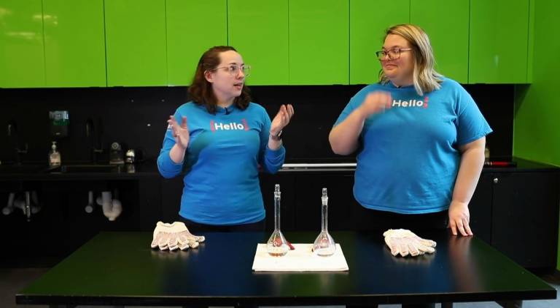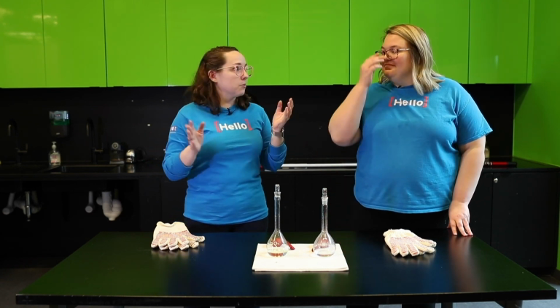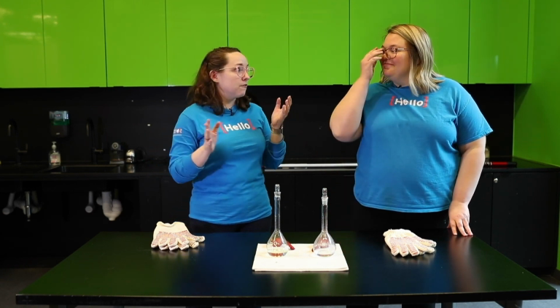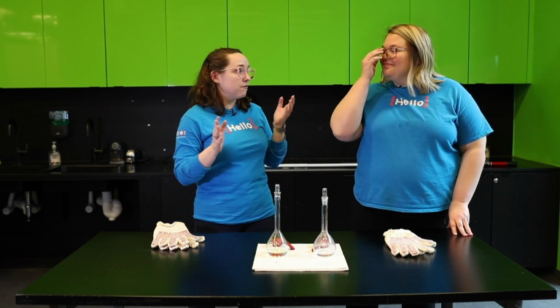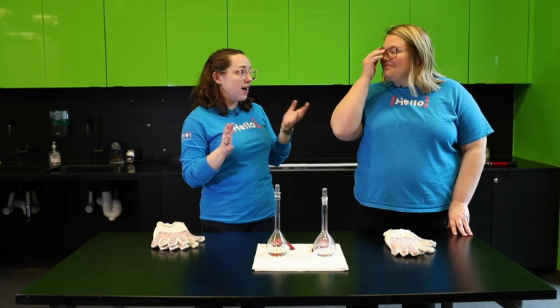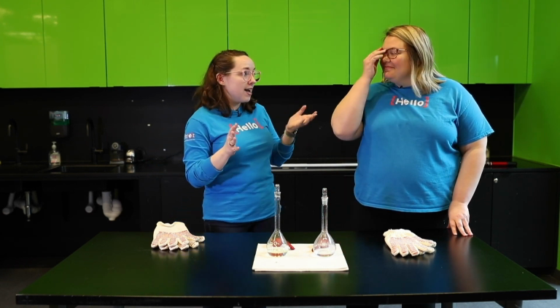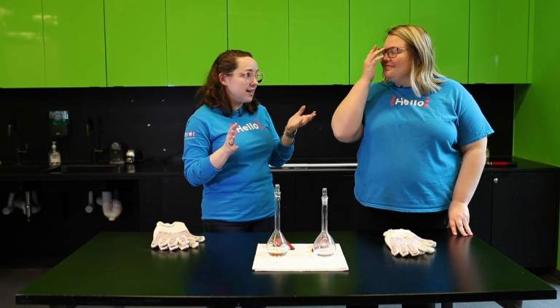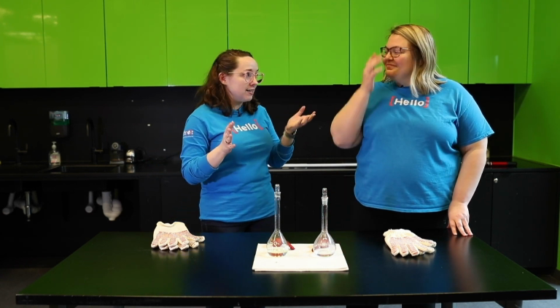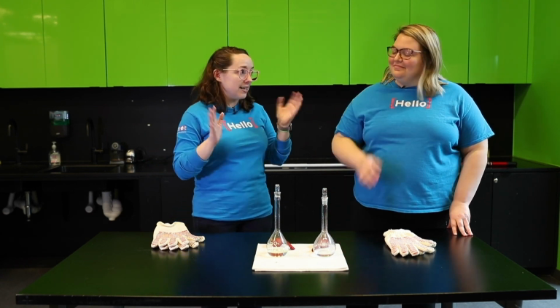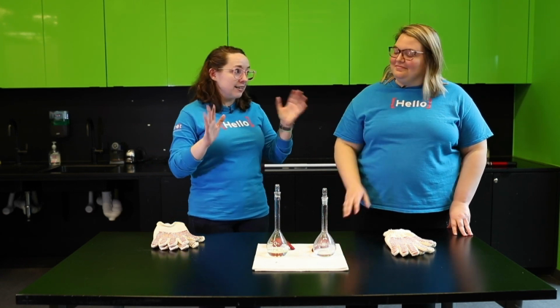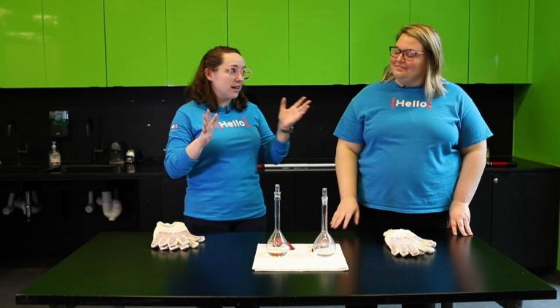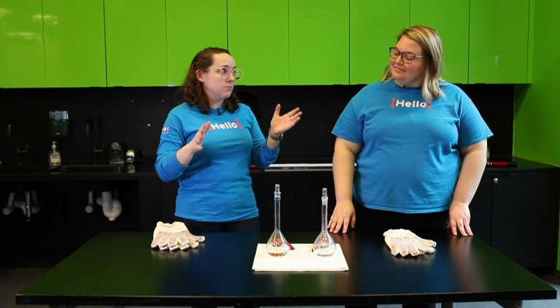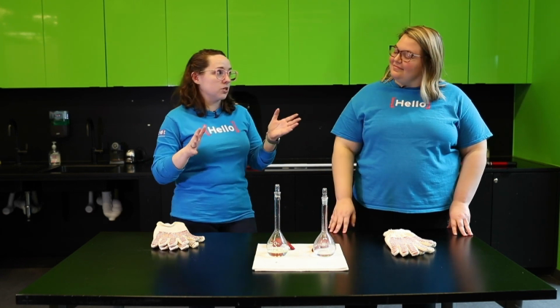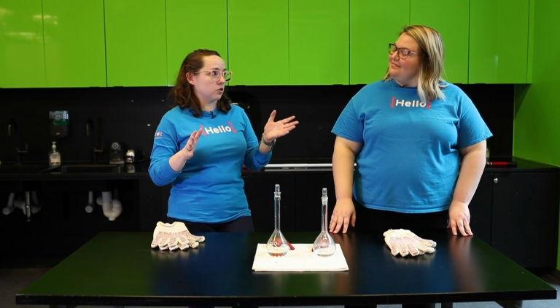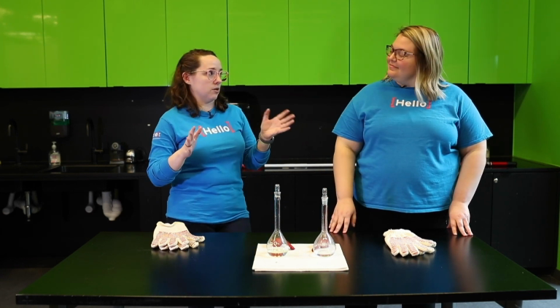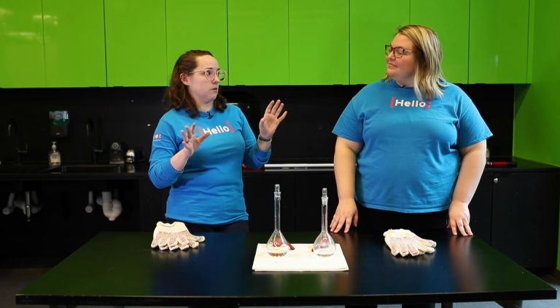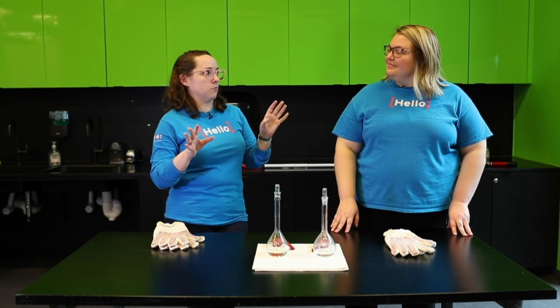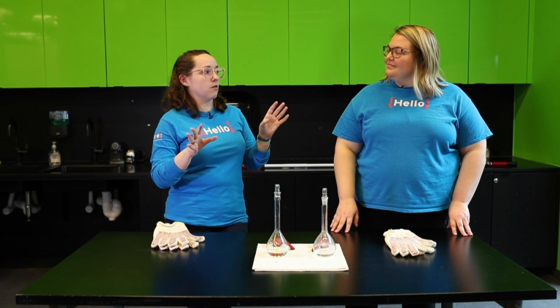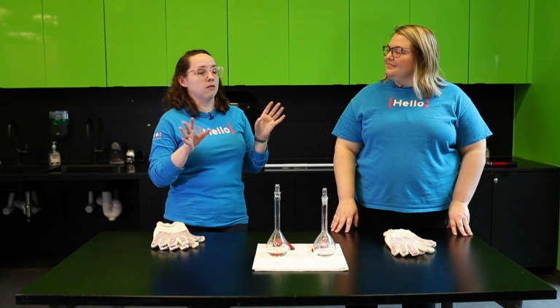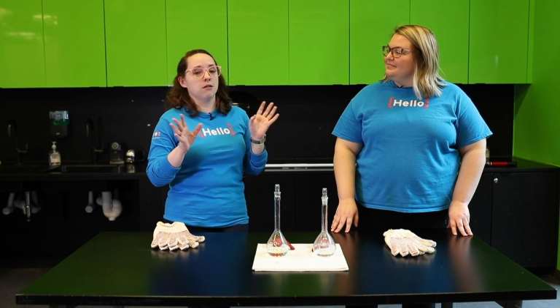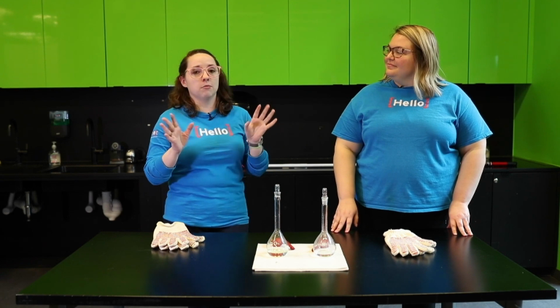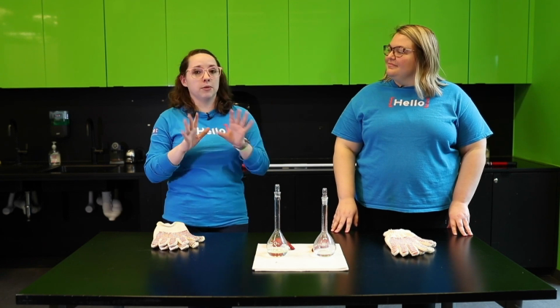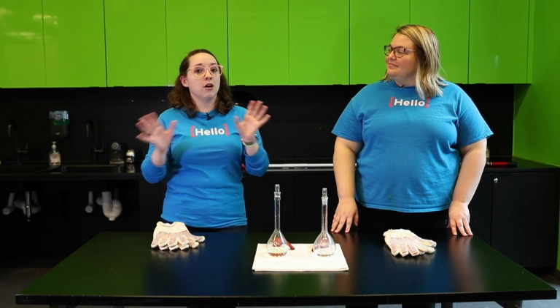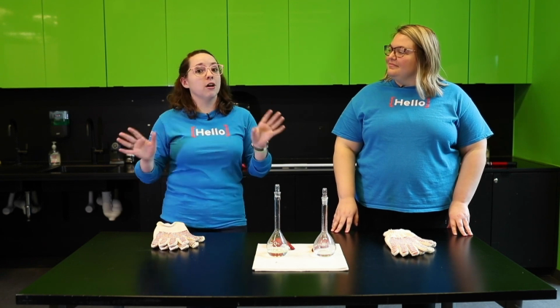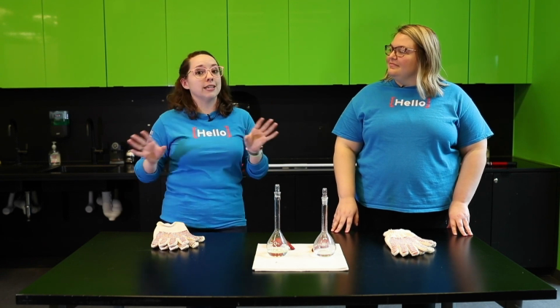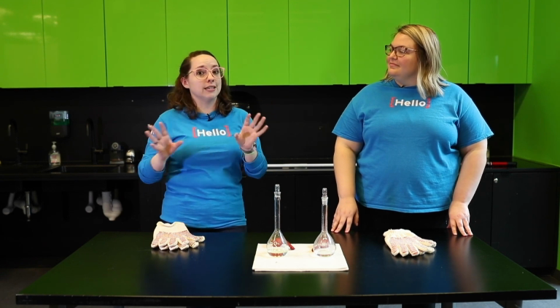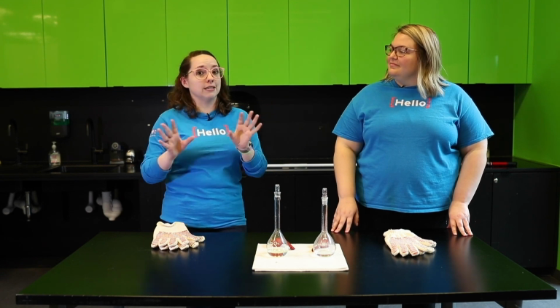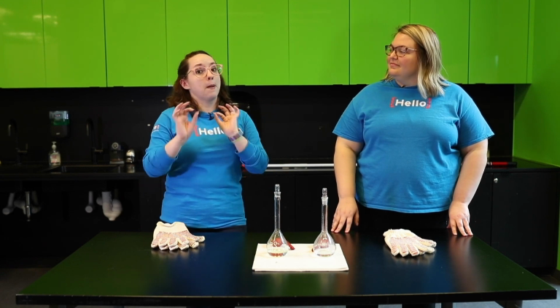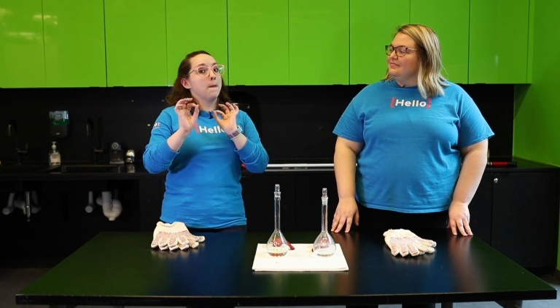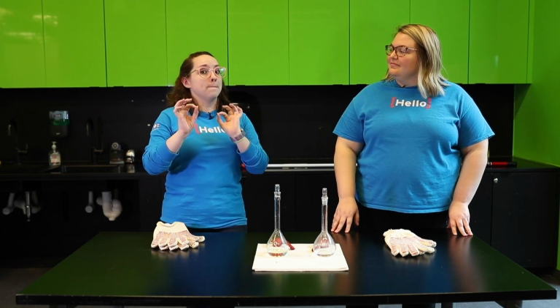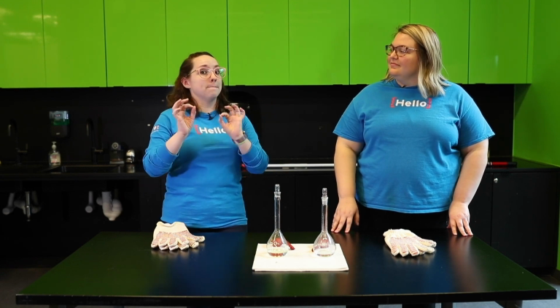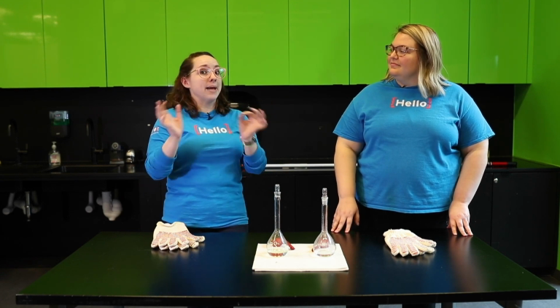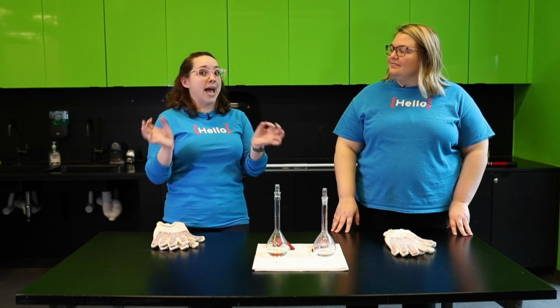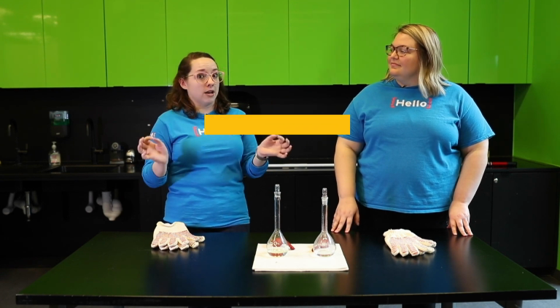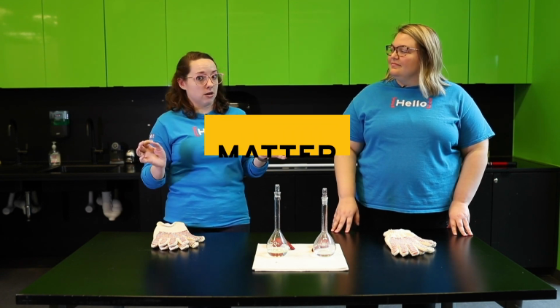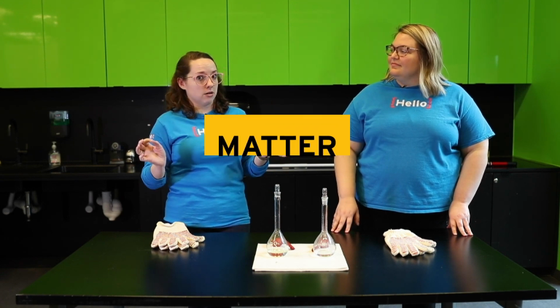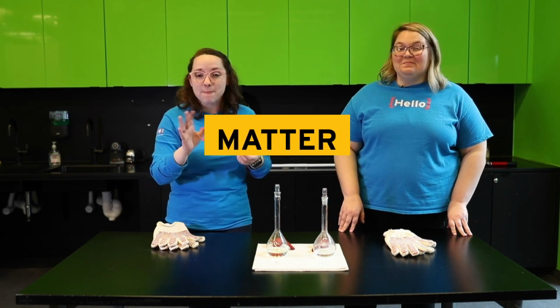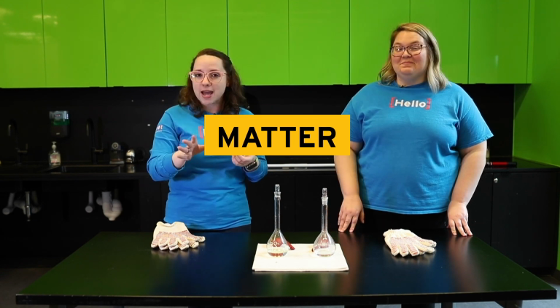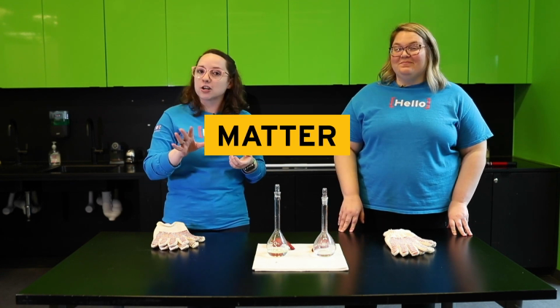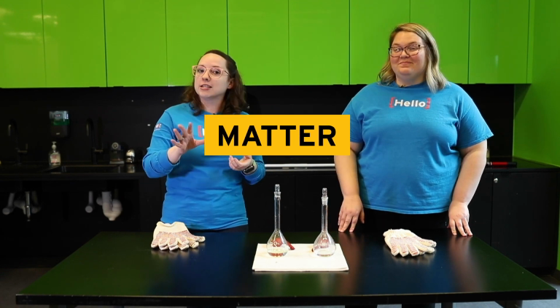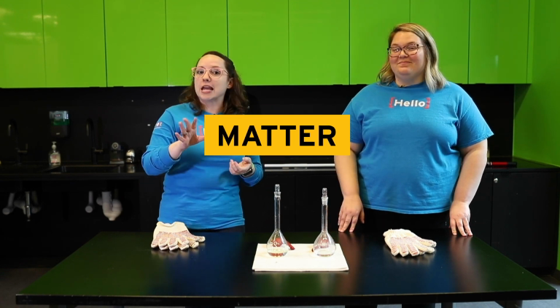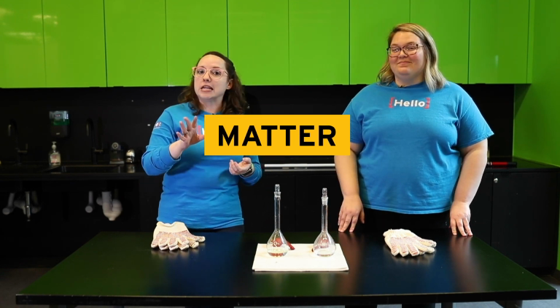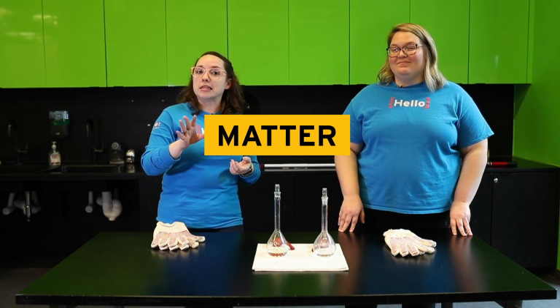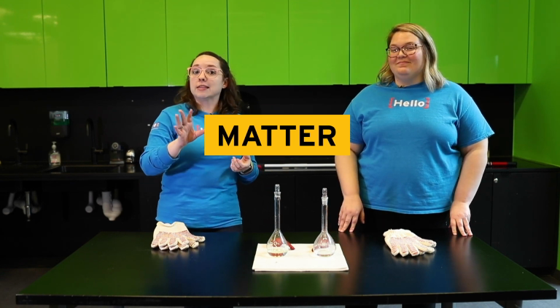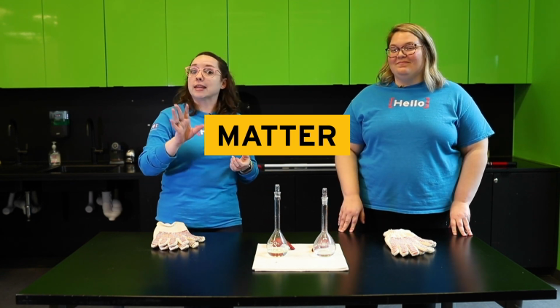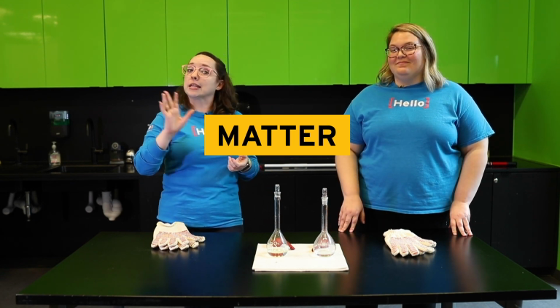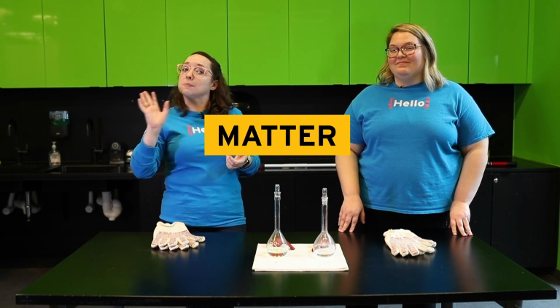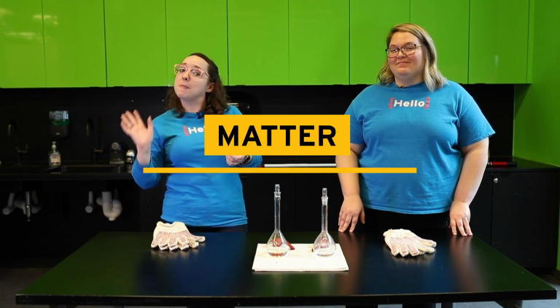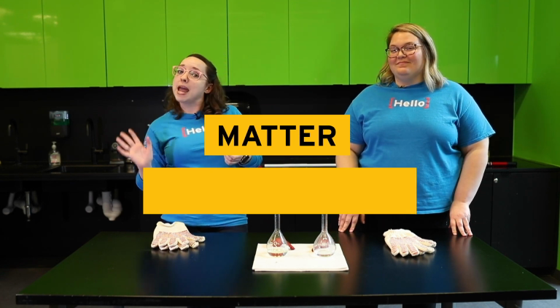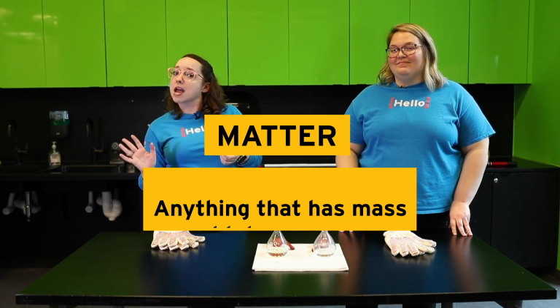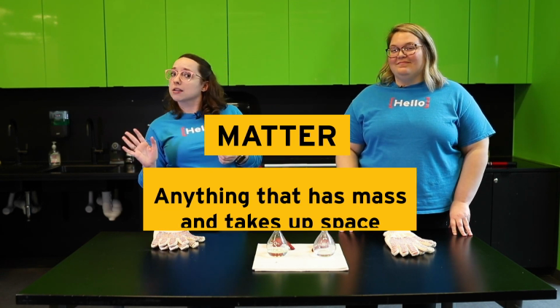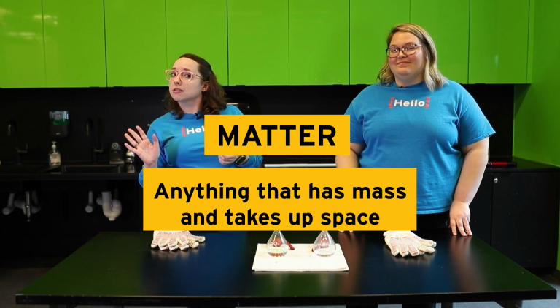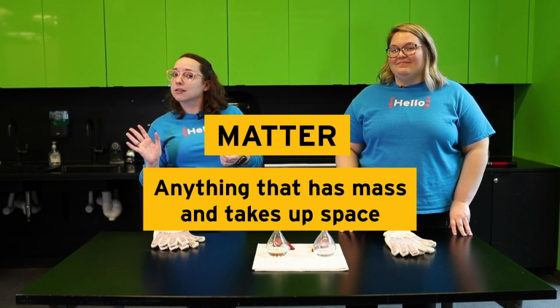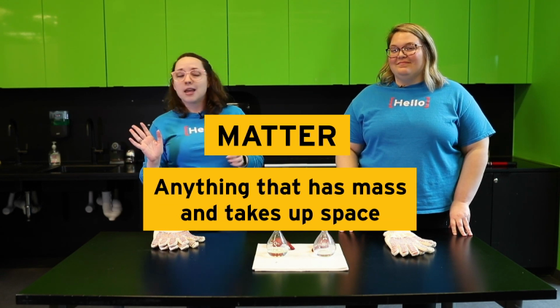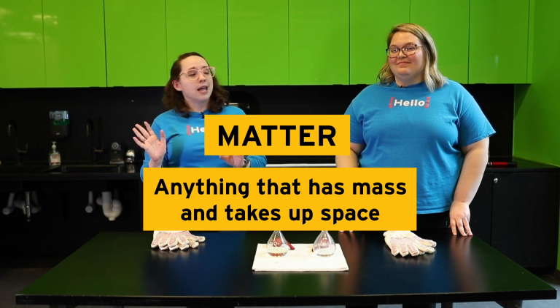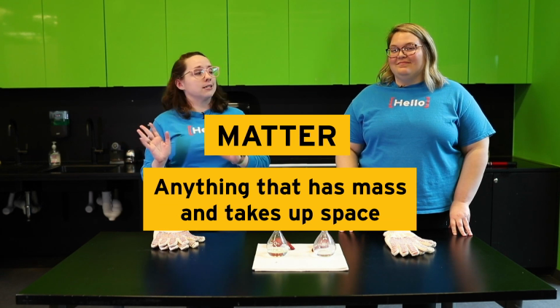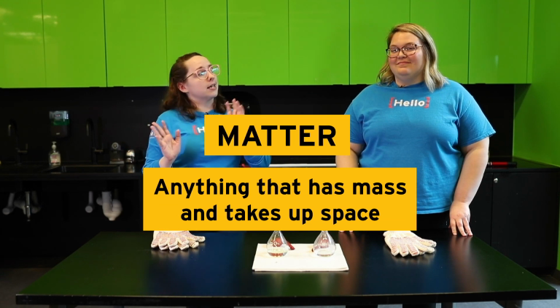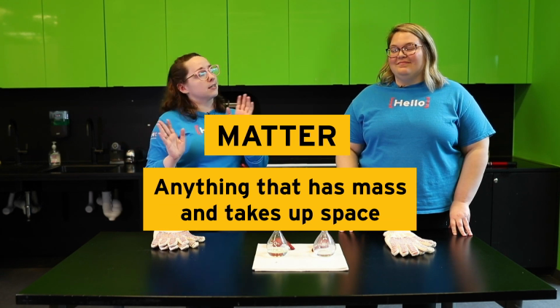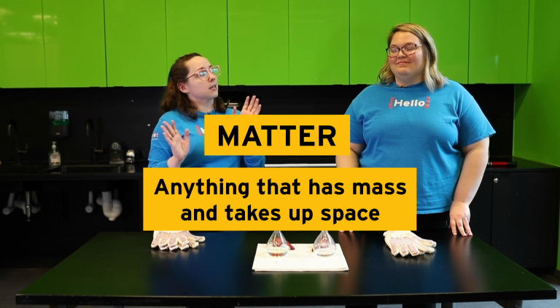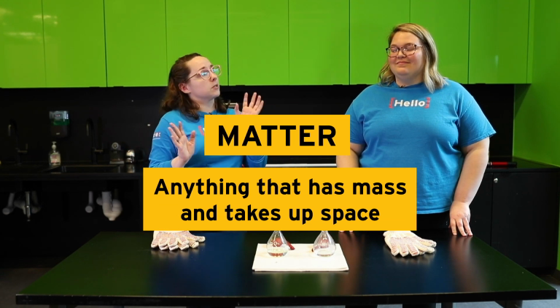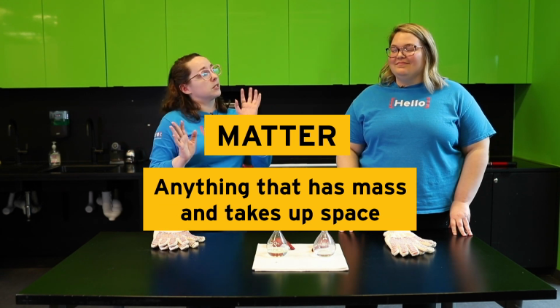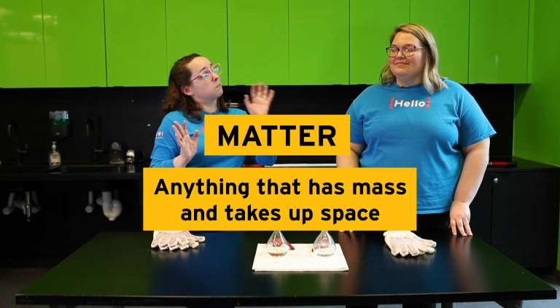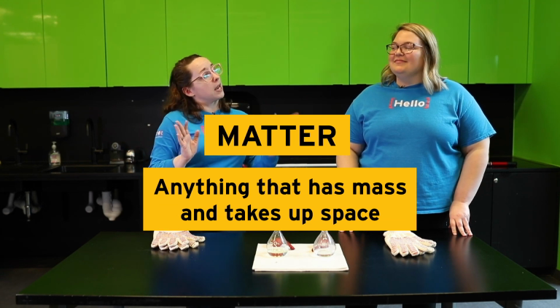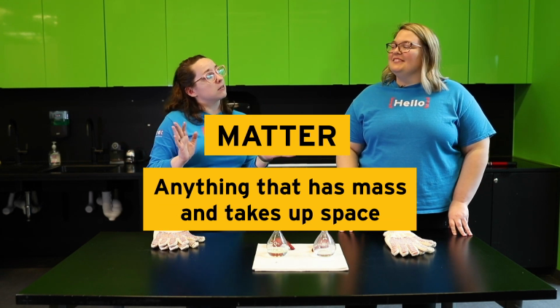In chemistry we have what we call matter. Matter is anything that has mass and takes up space.